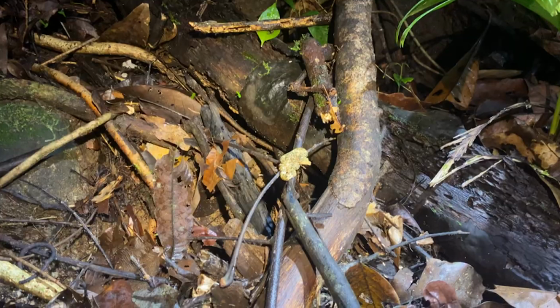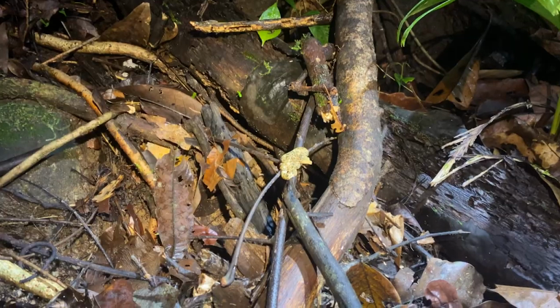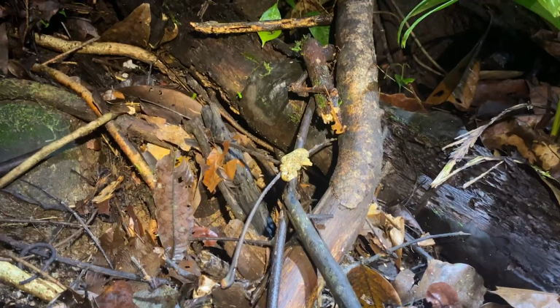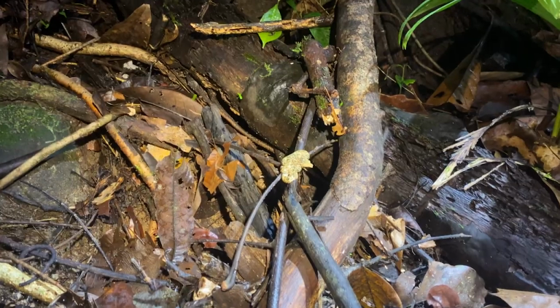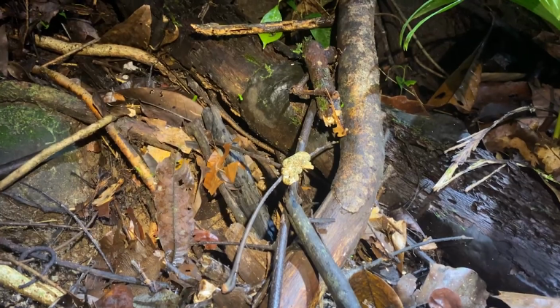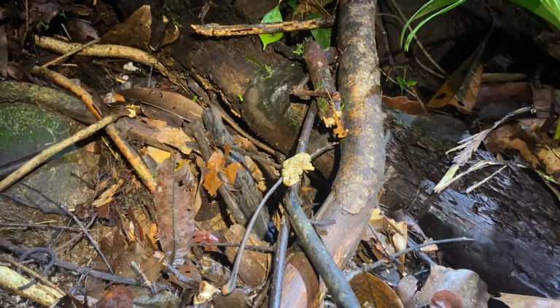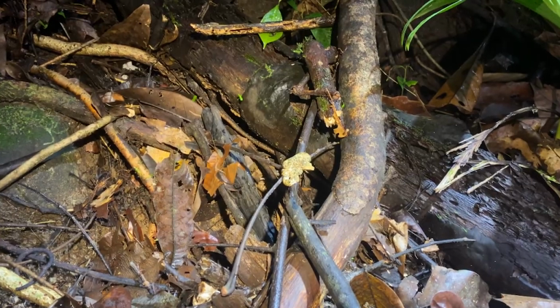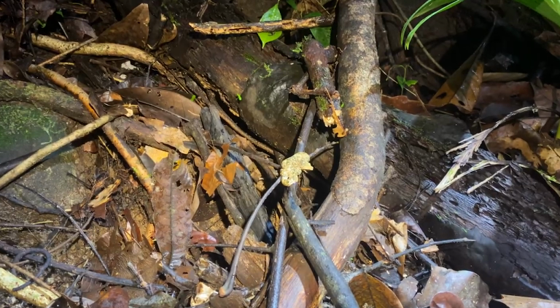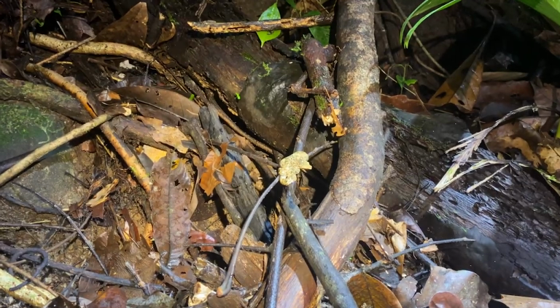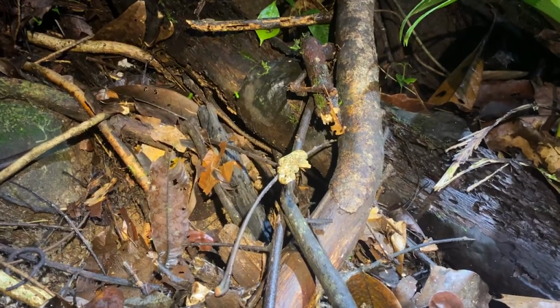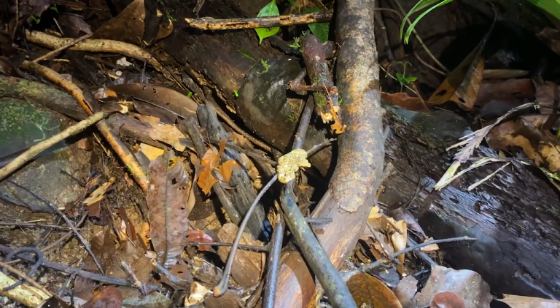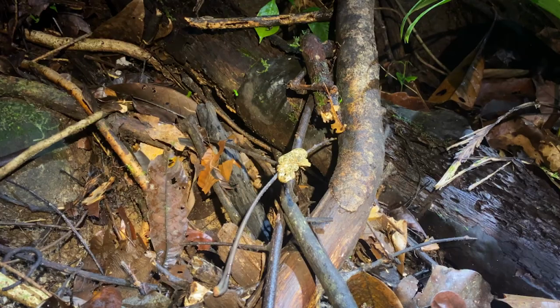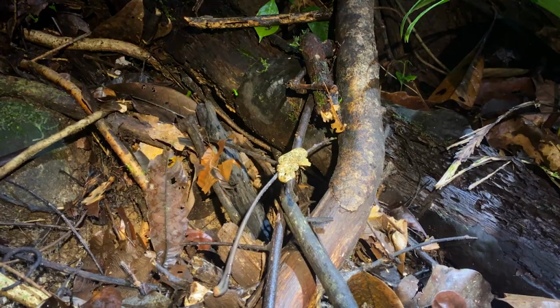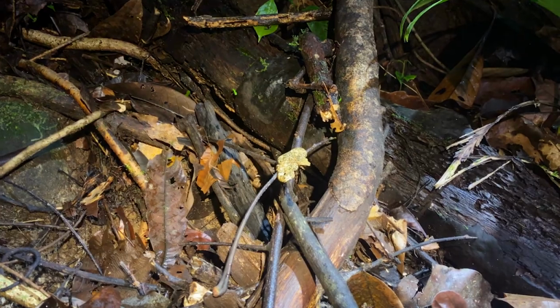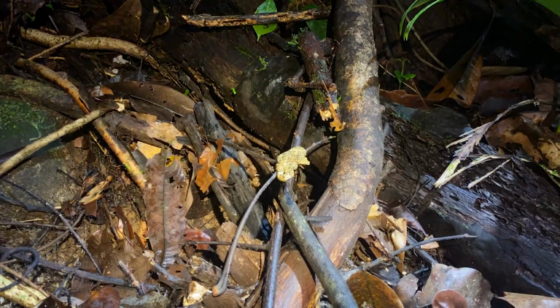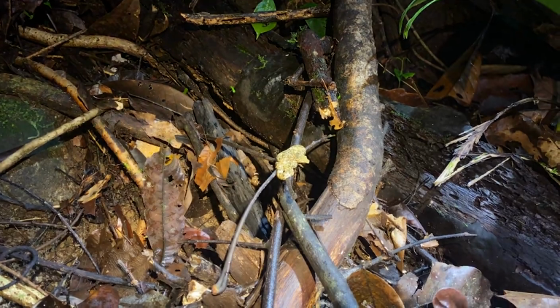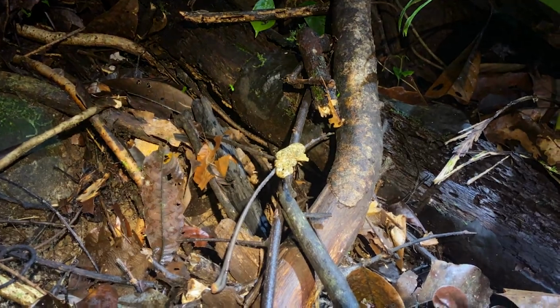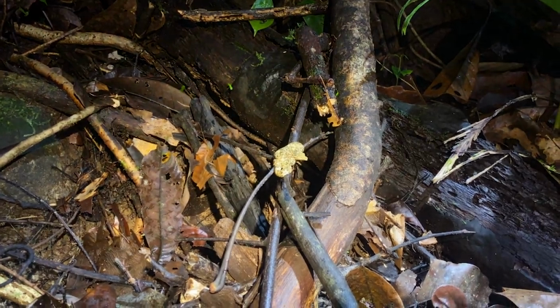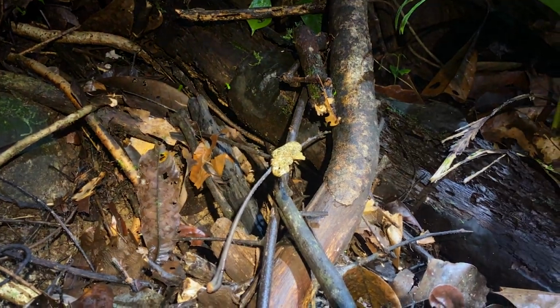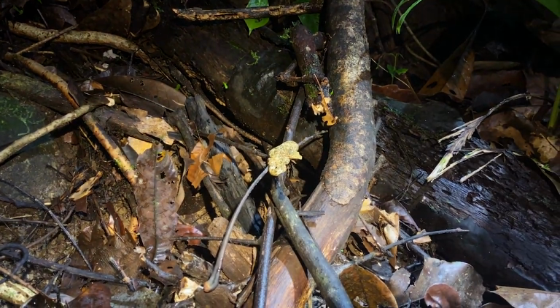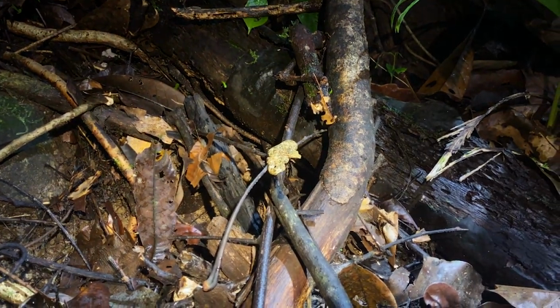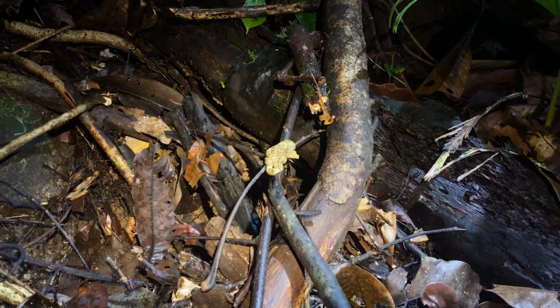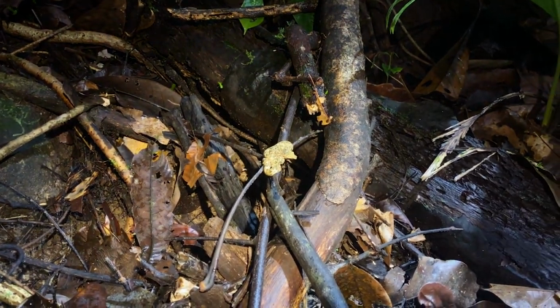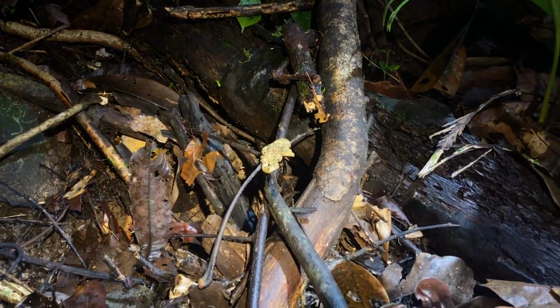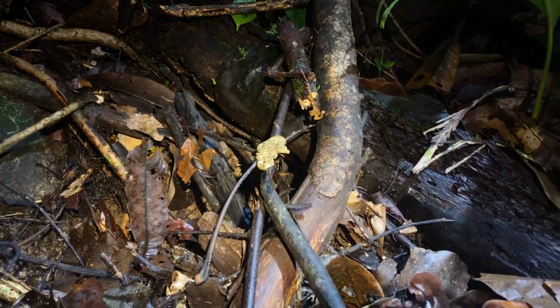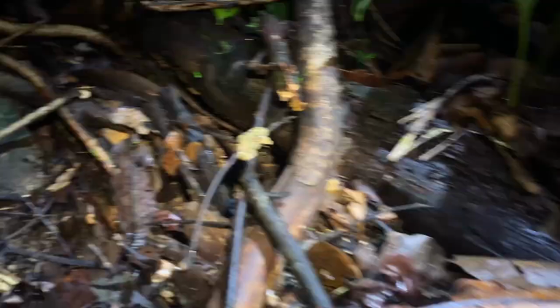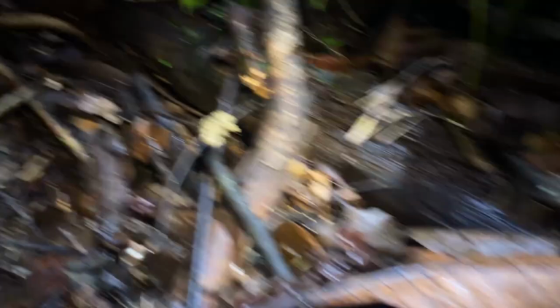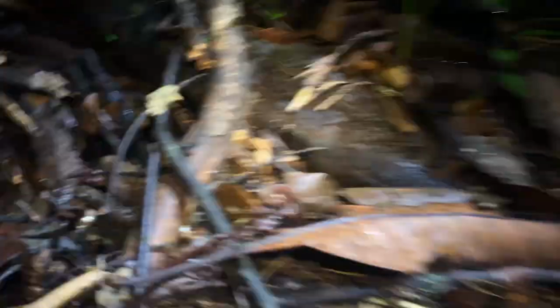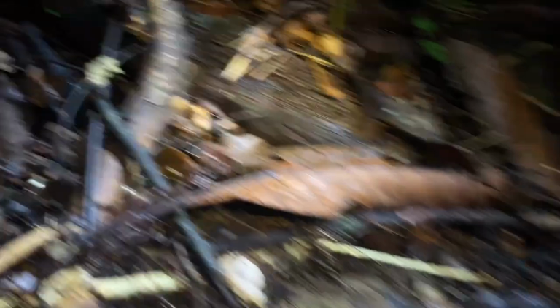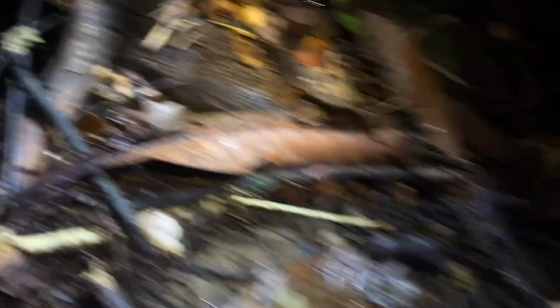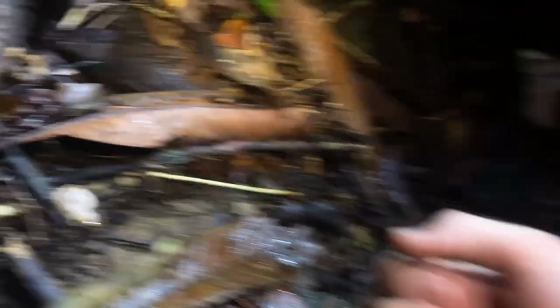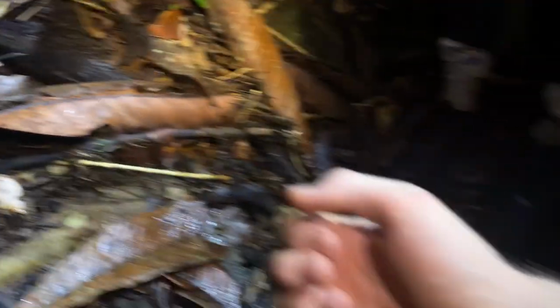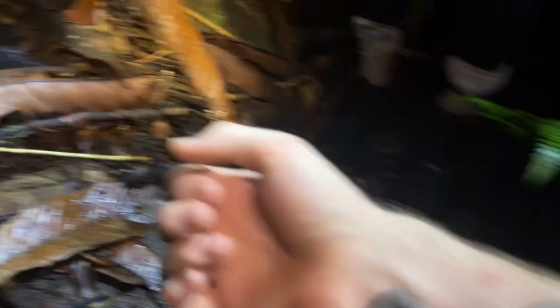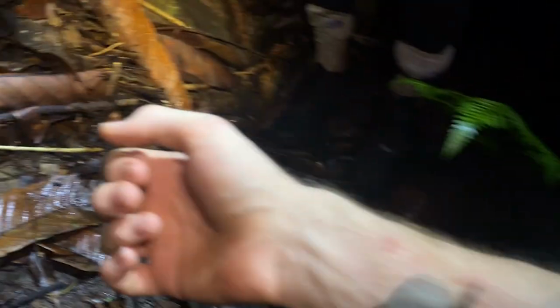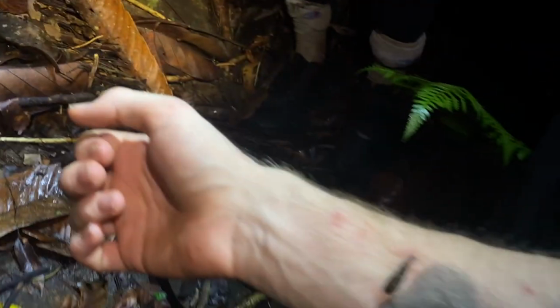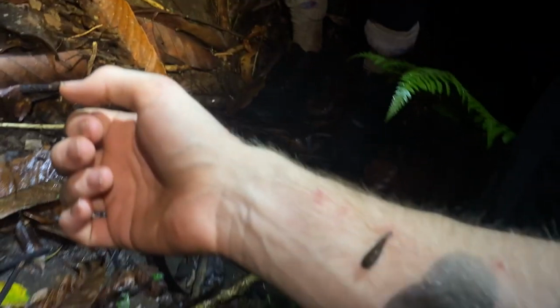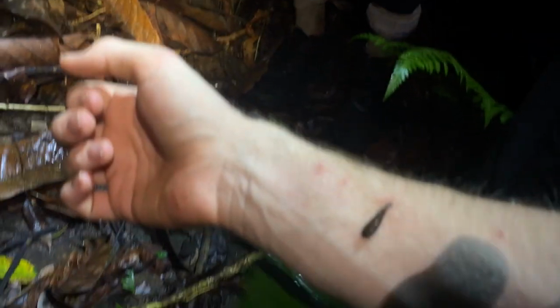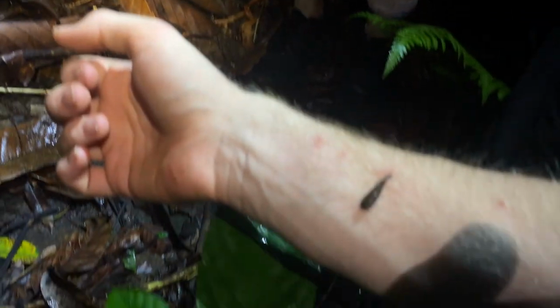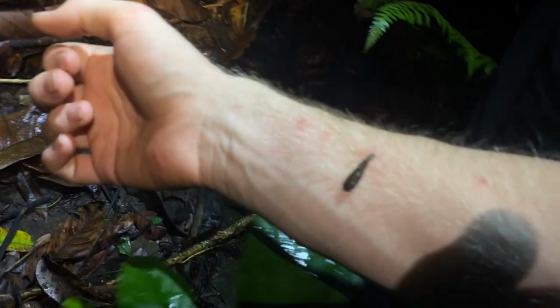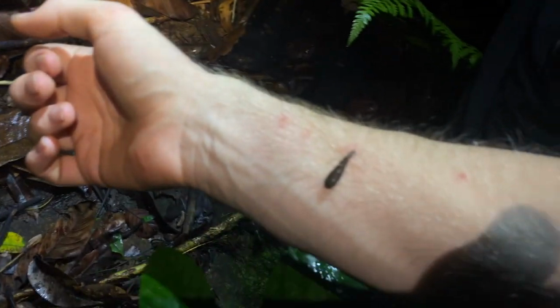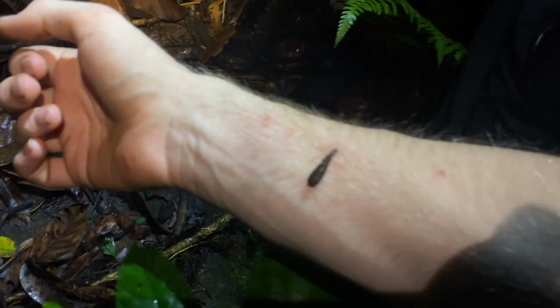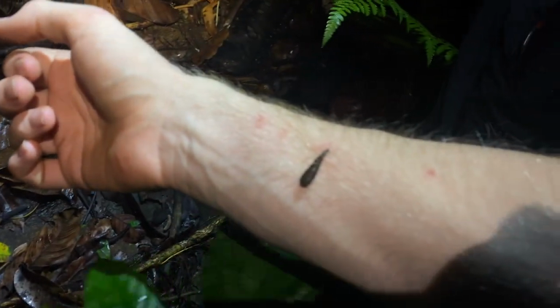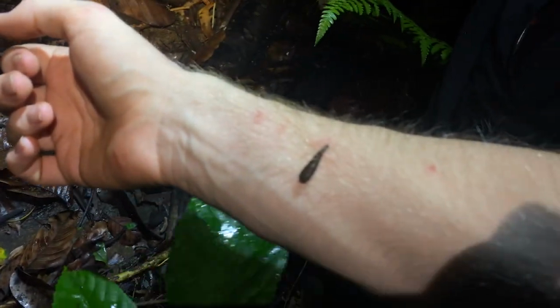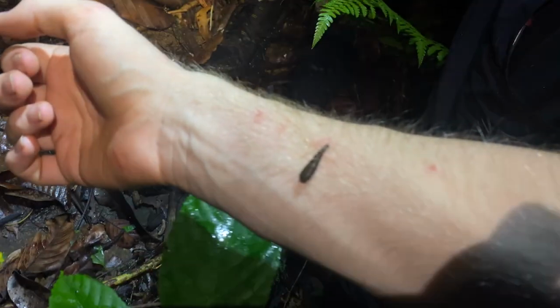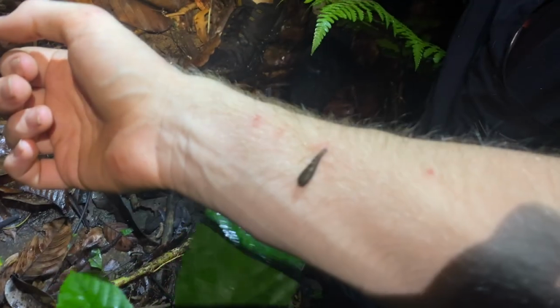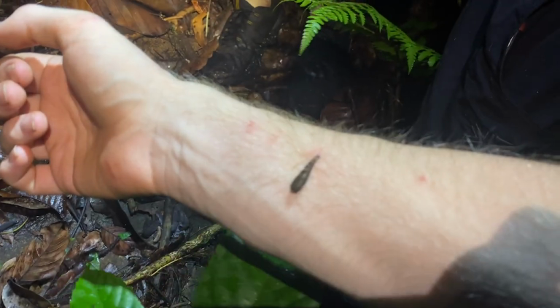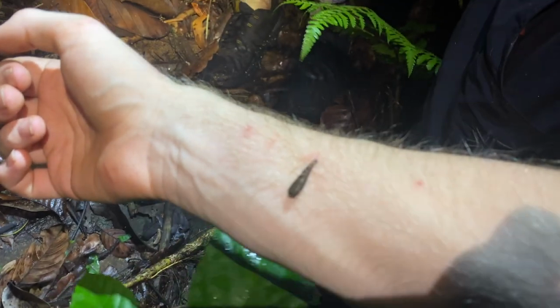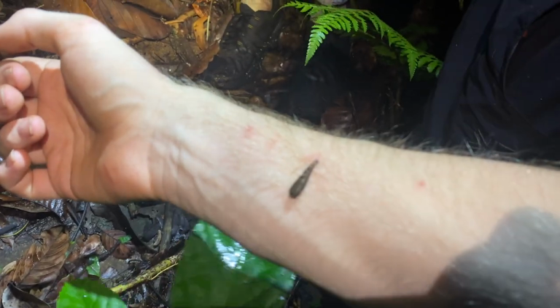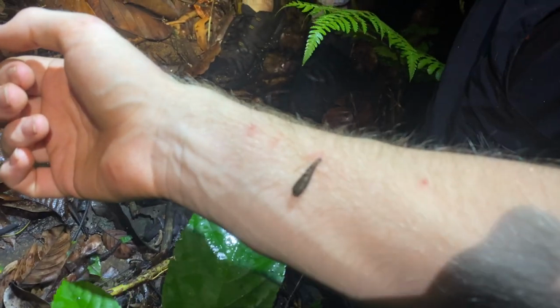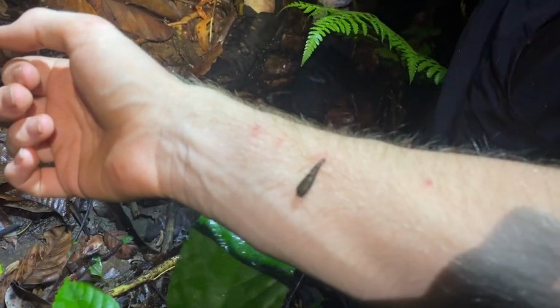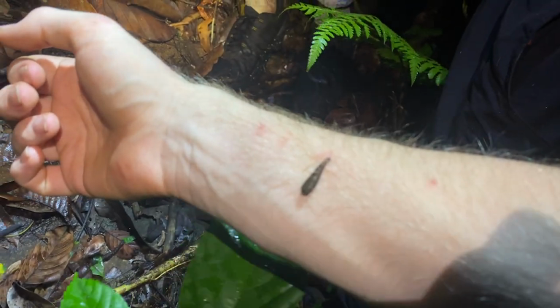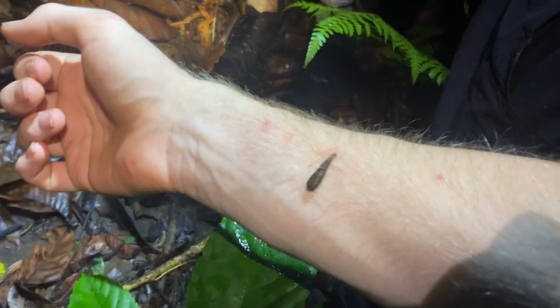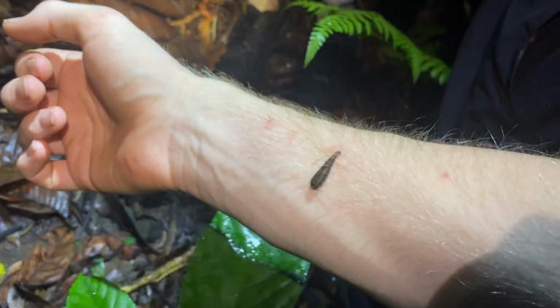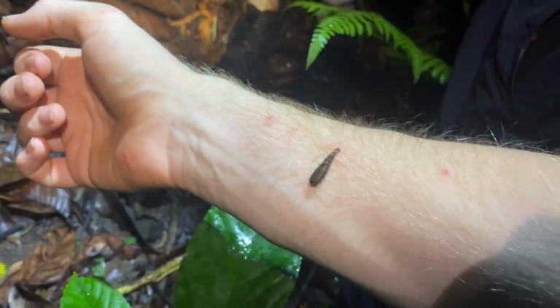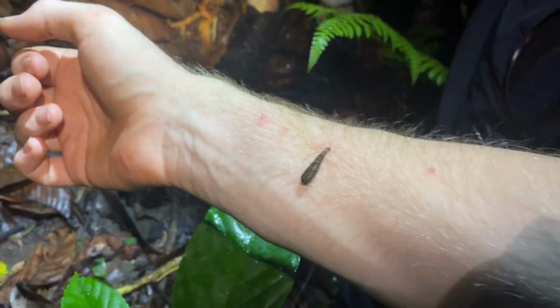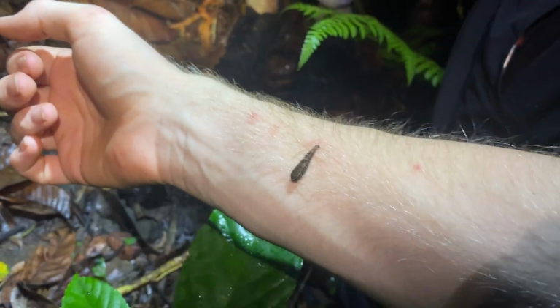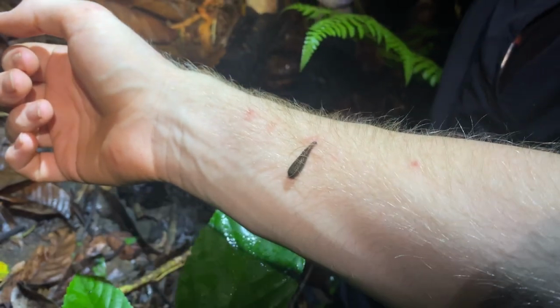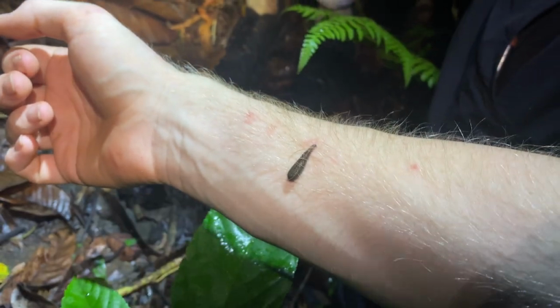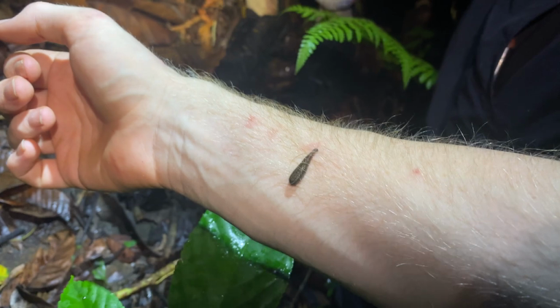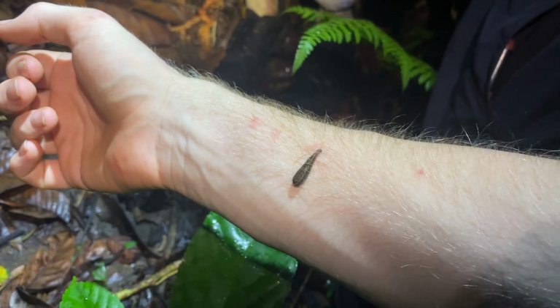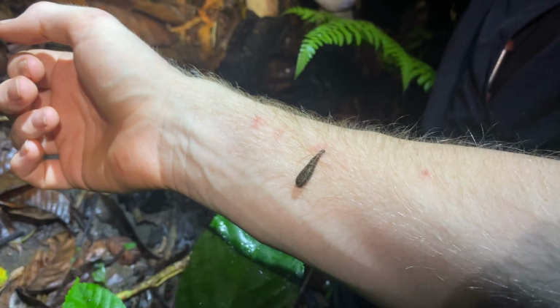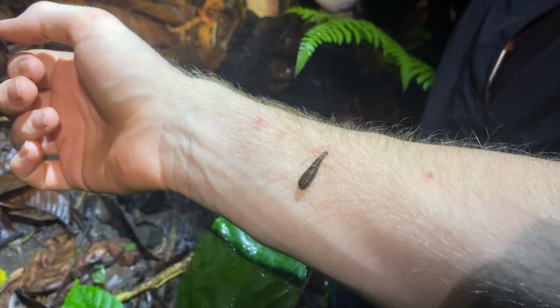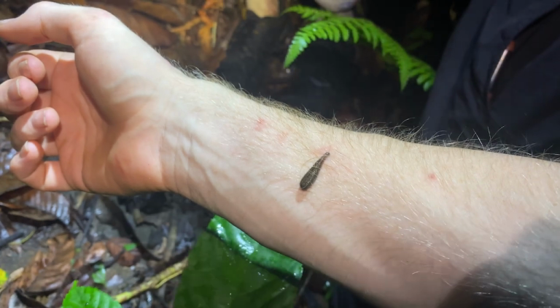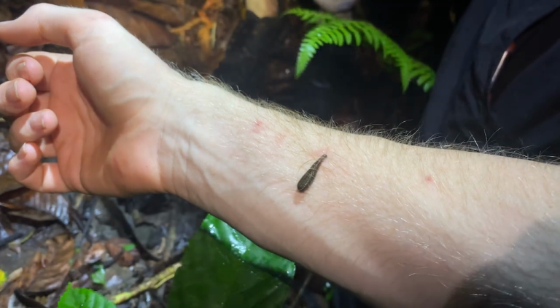I will mention, though, that to find wiris, you must also find many, many leeches.